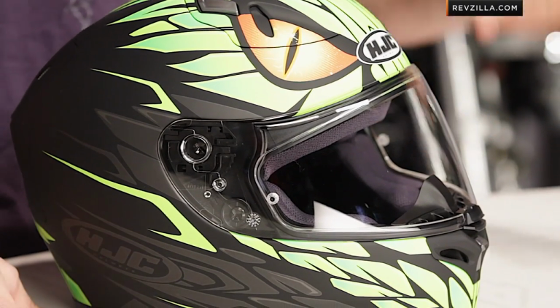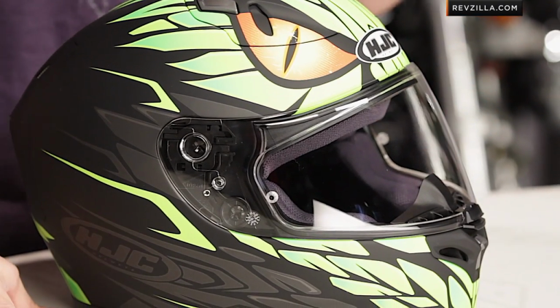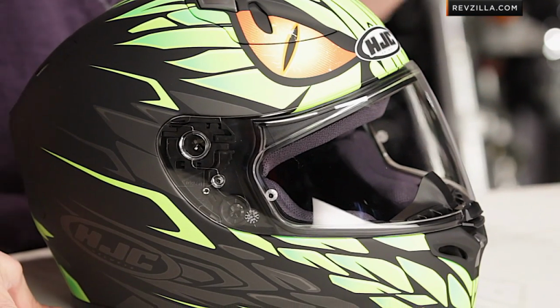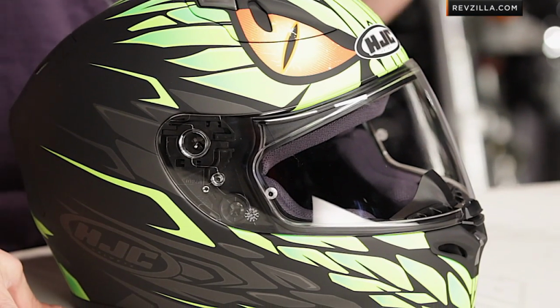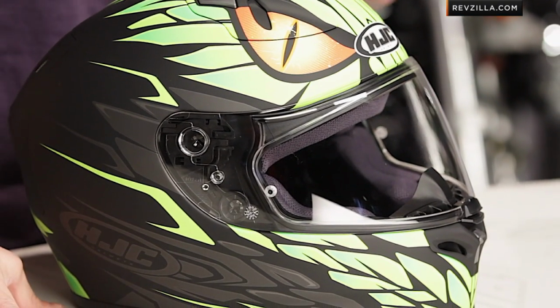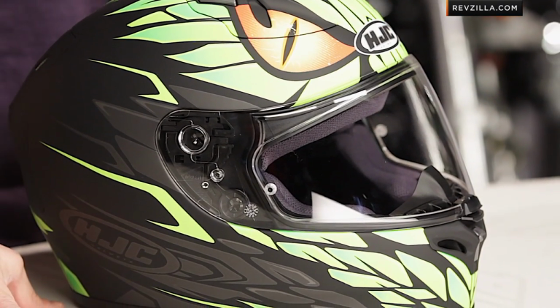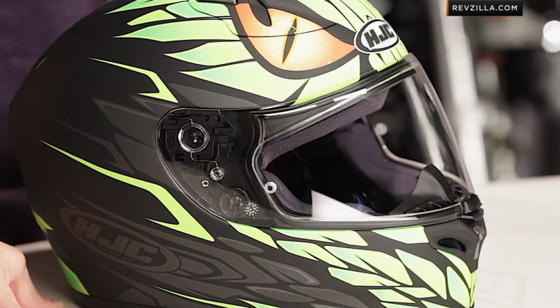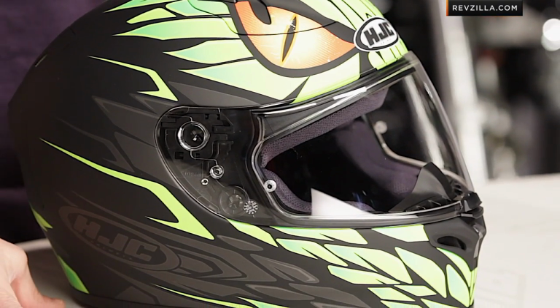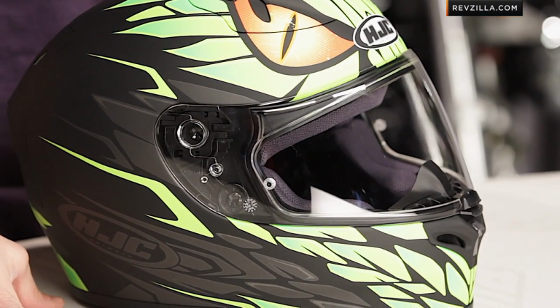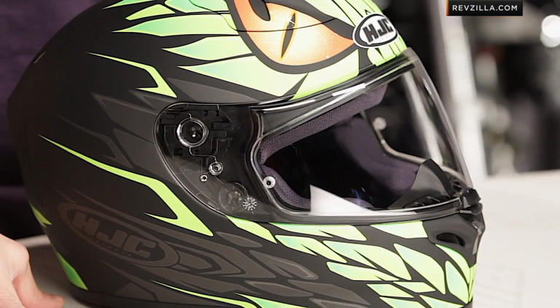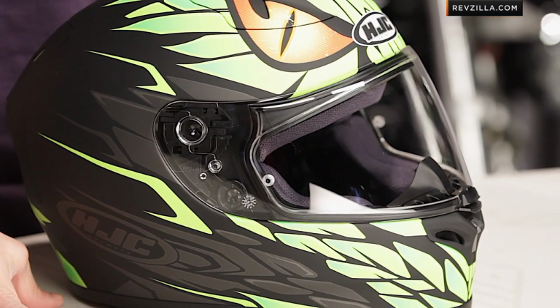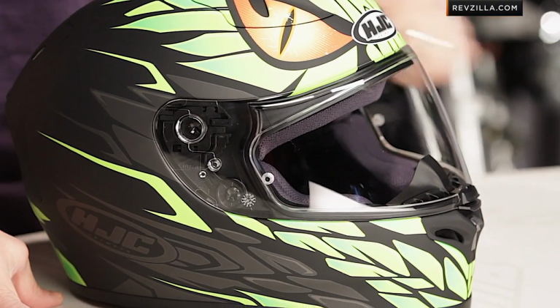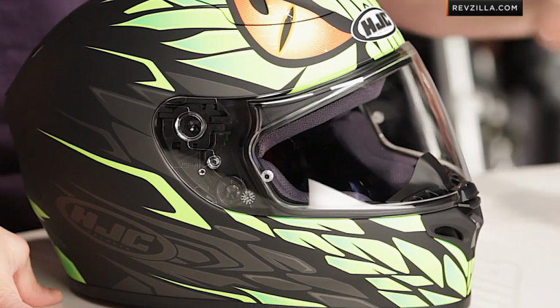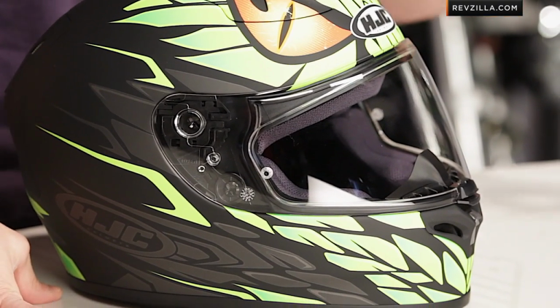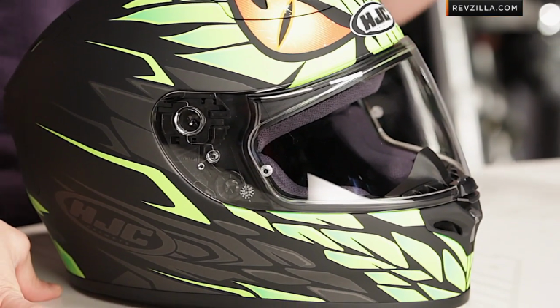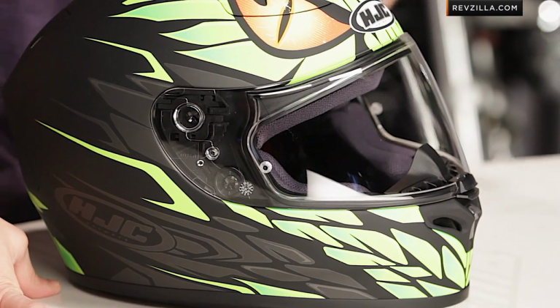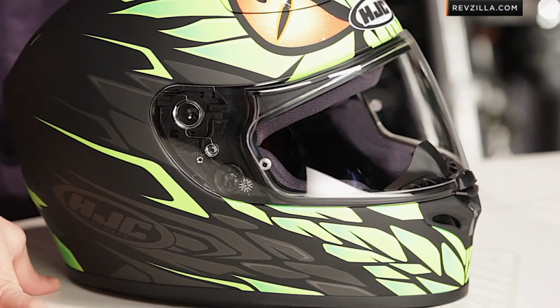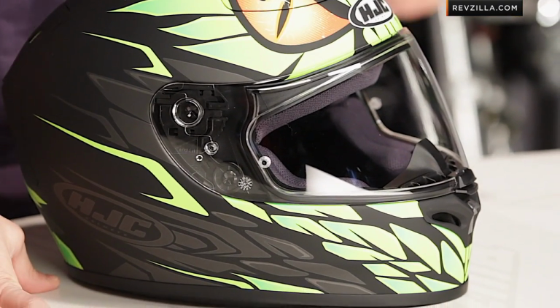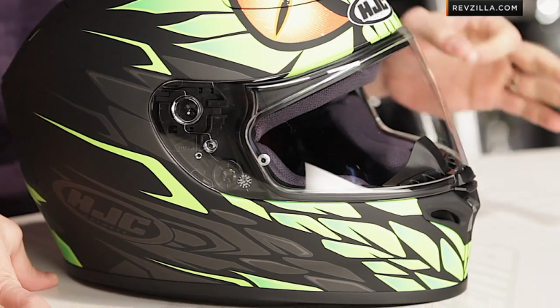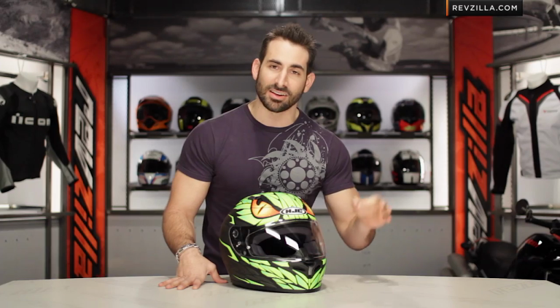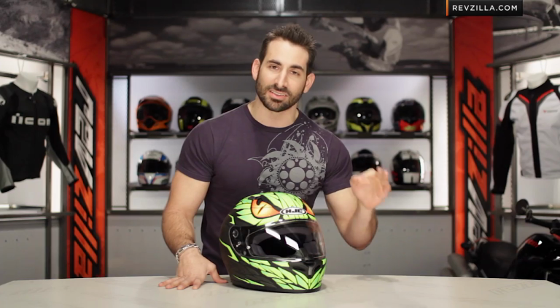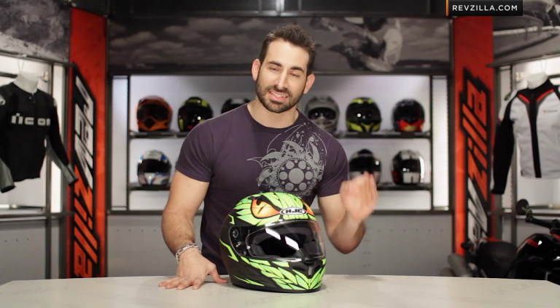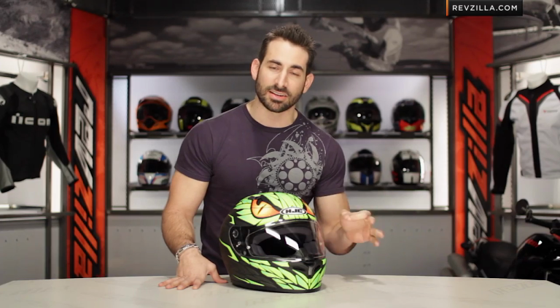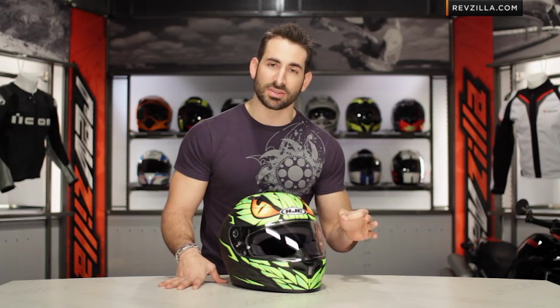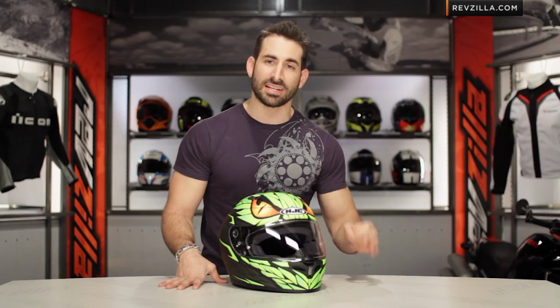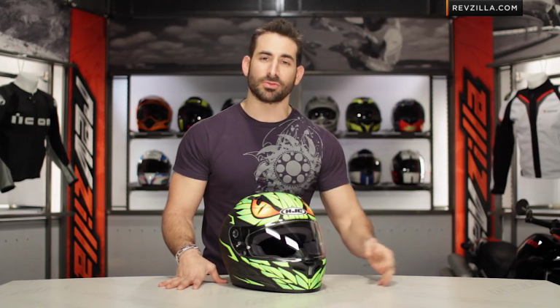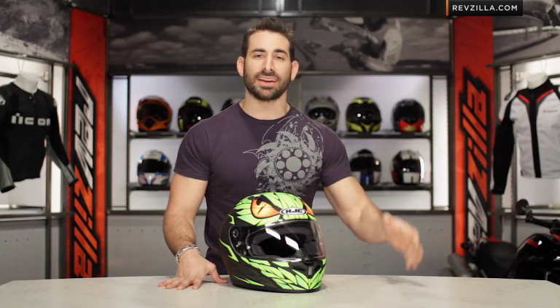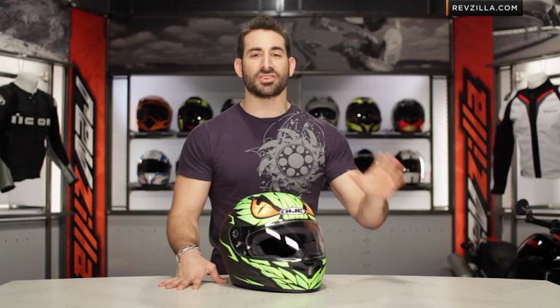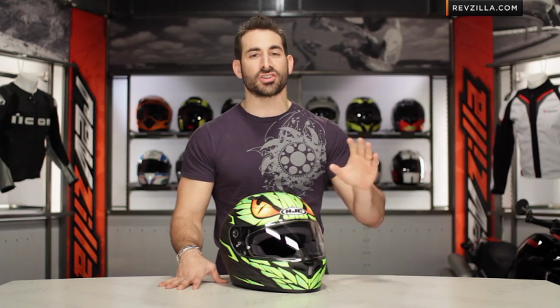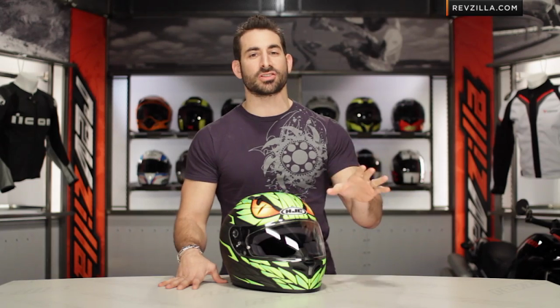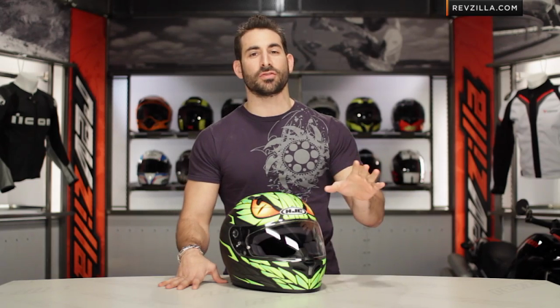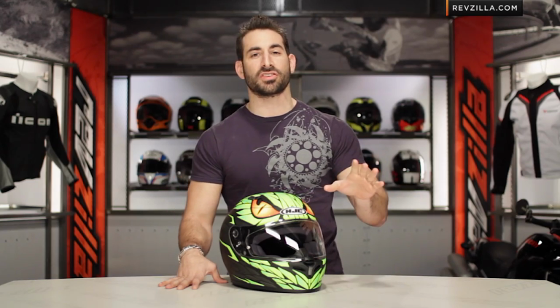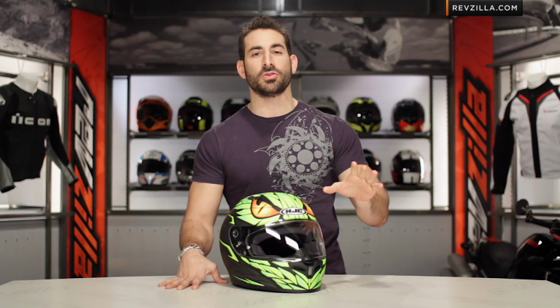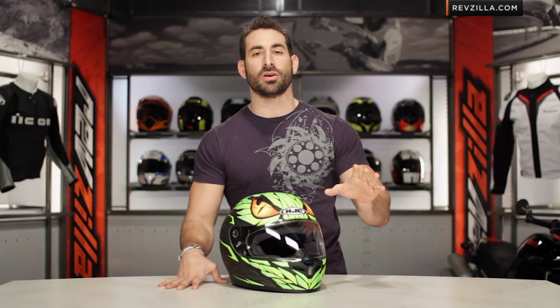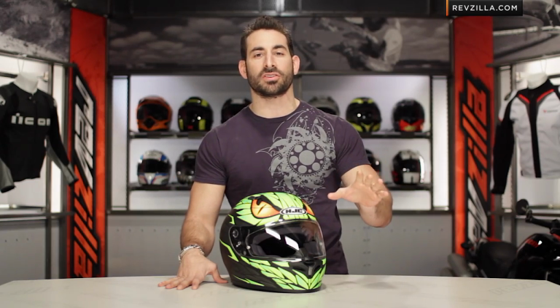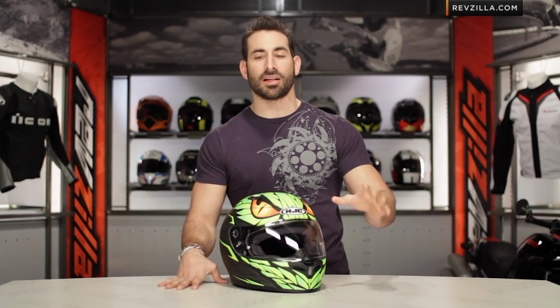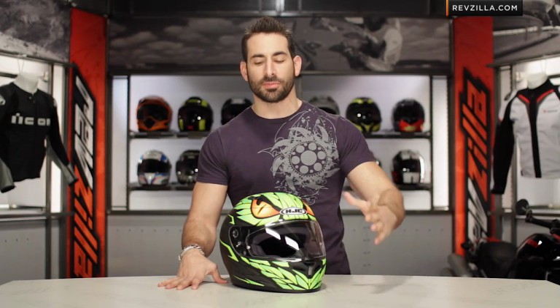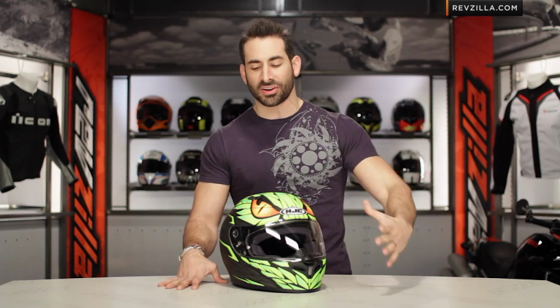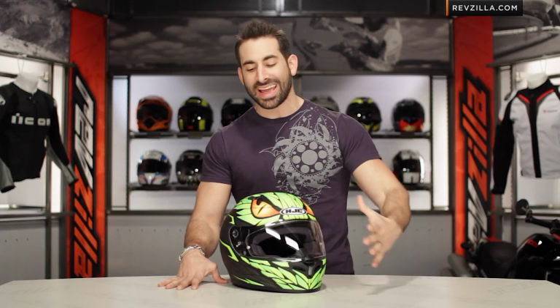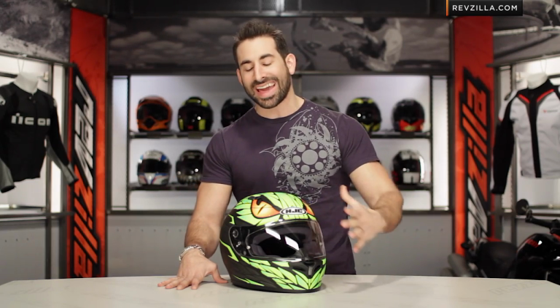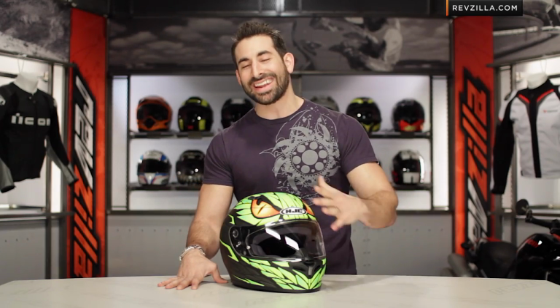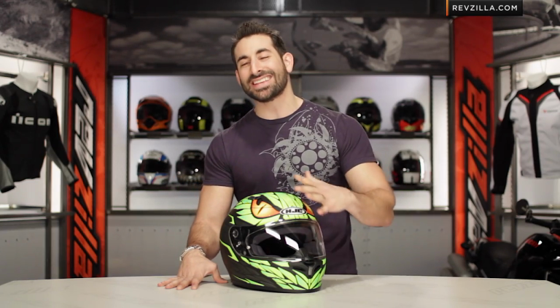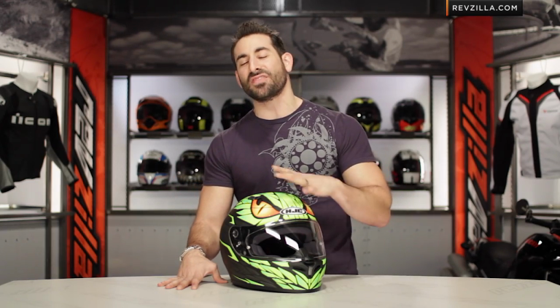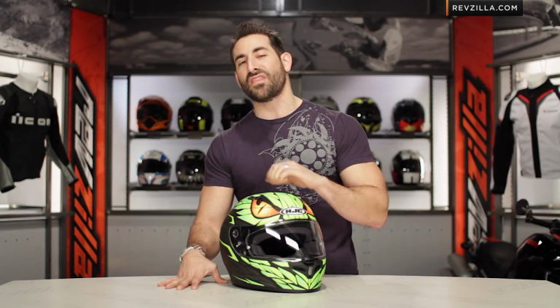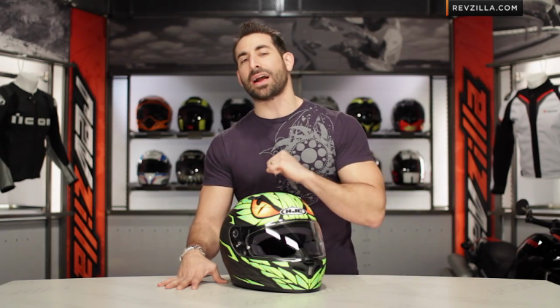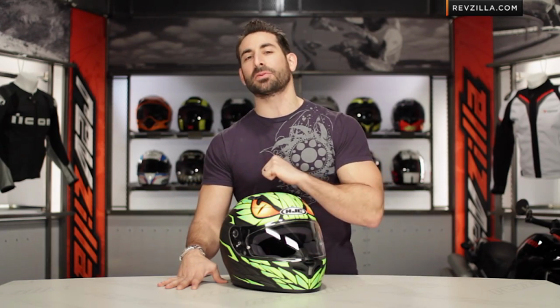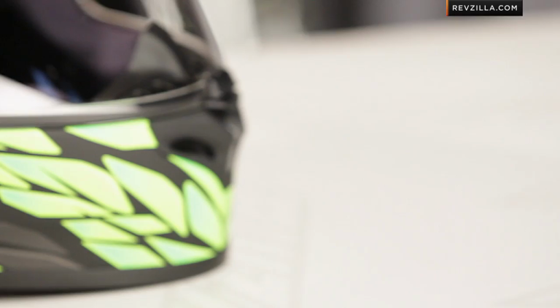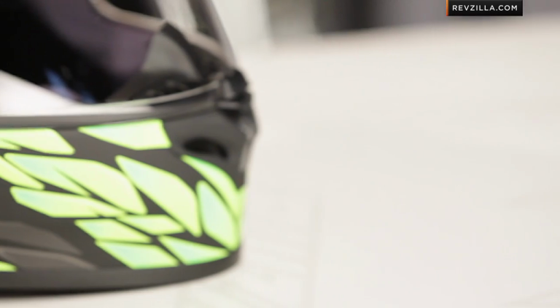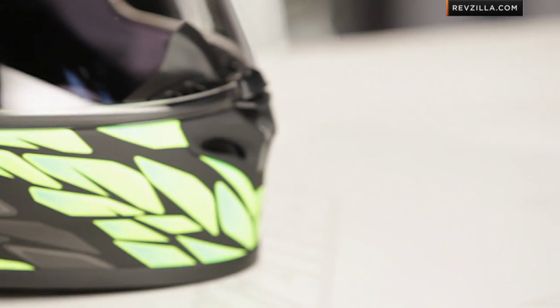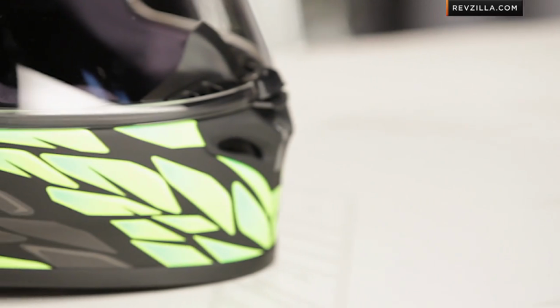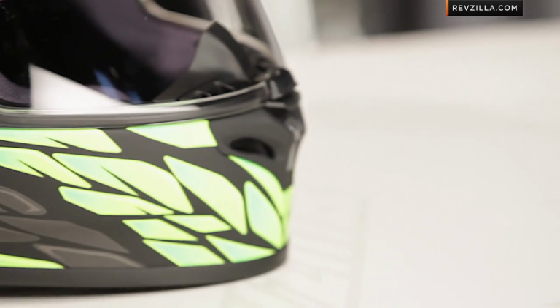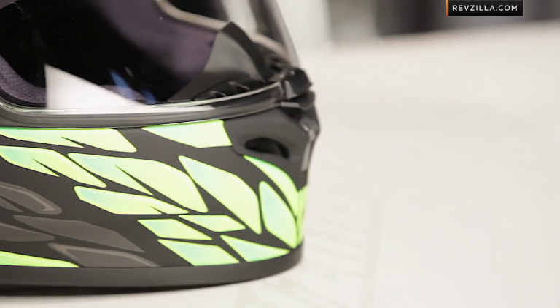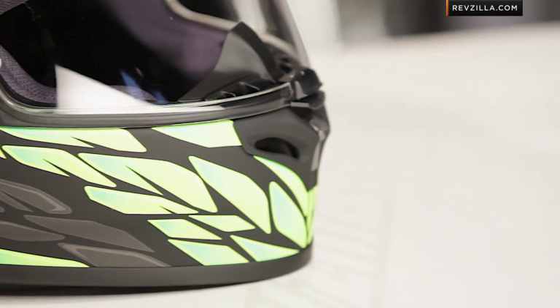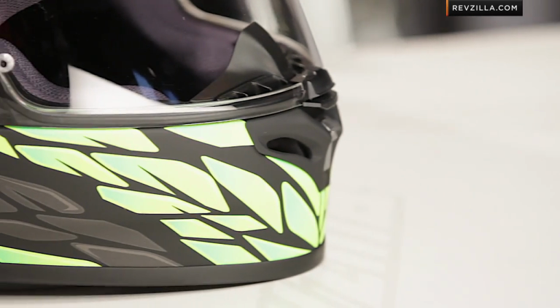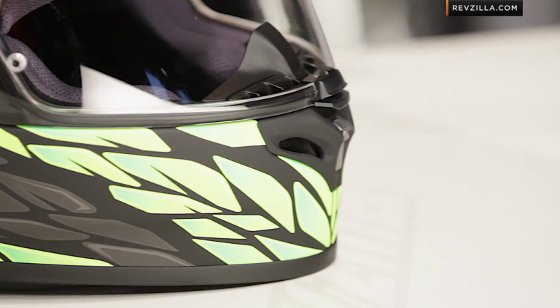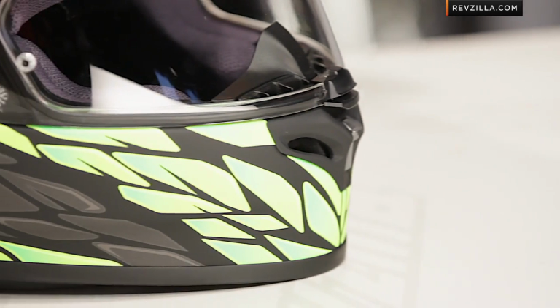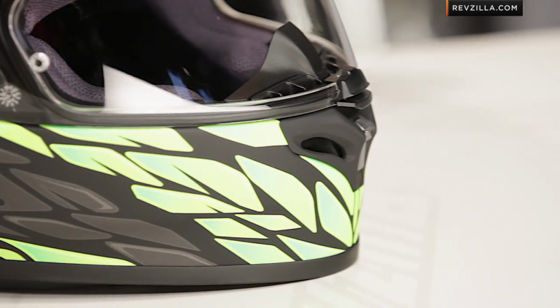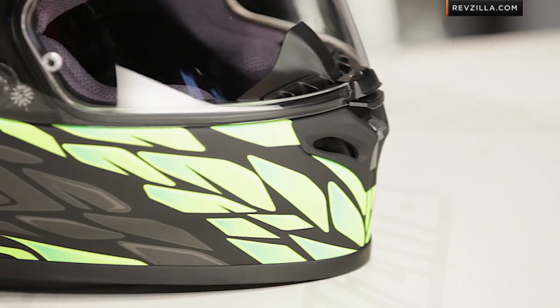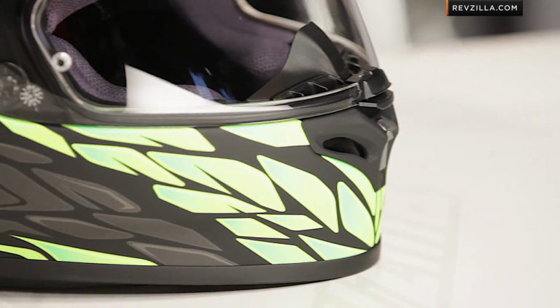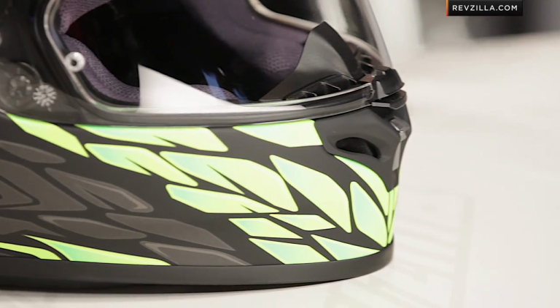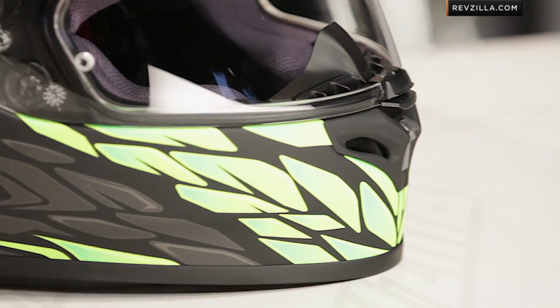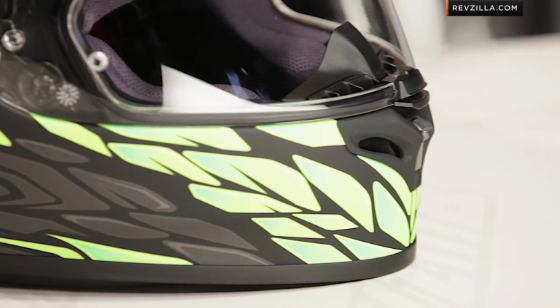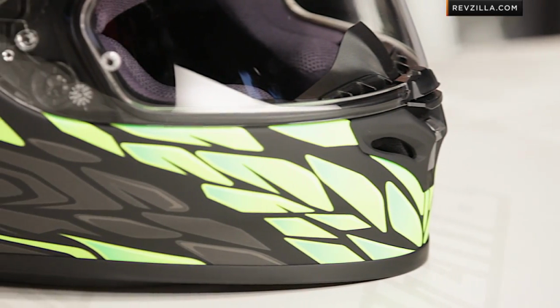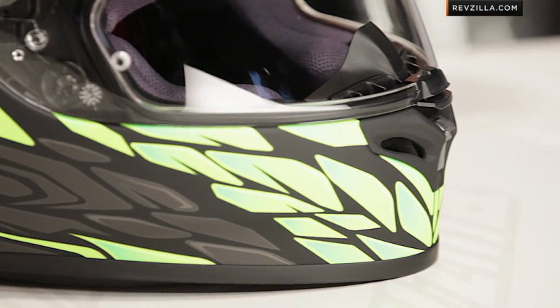We like the FG-17. It's going to be Snell and DOT-rated, just over the $200 mark, and it is a fiberglass helmet. I dig it — that works.